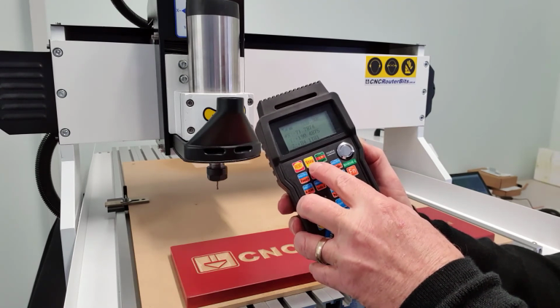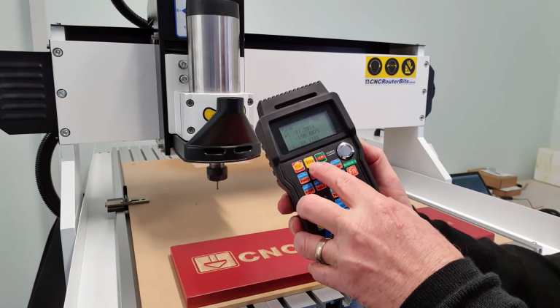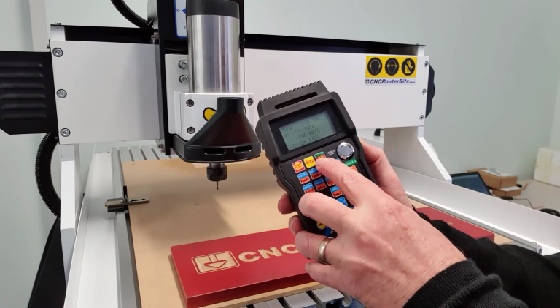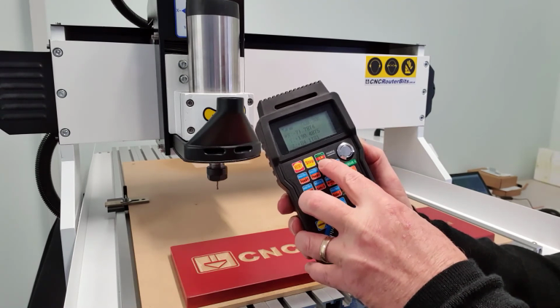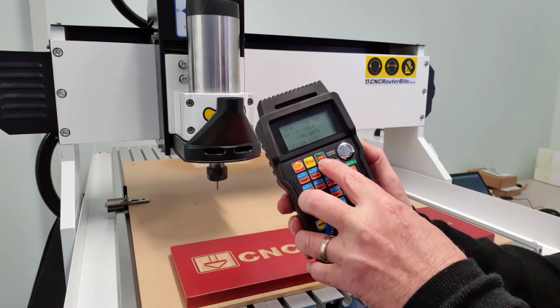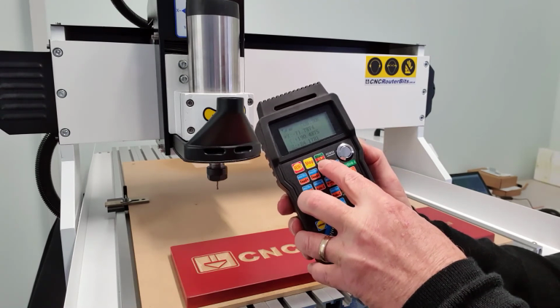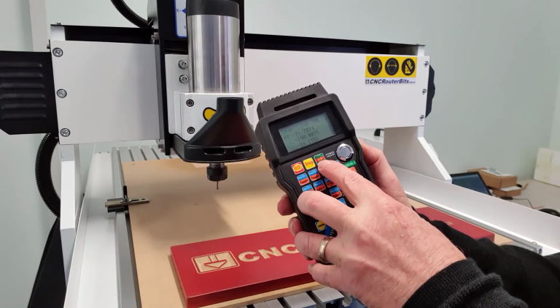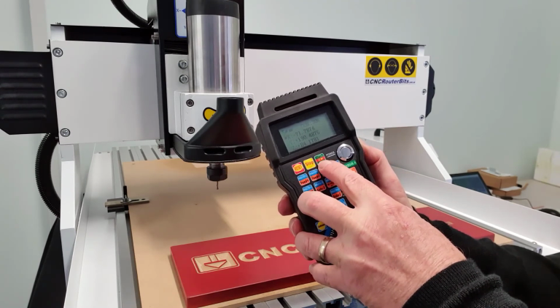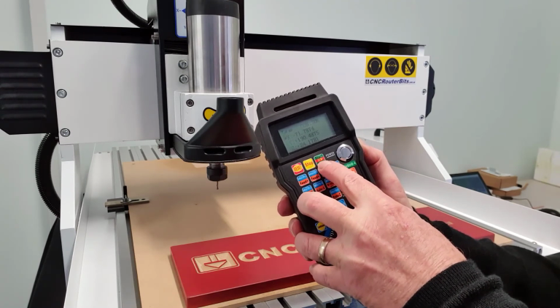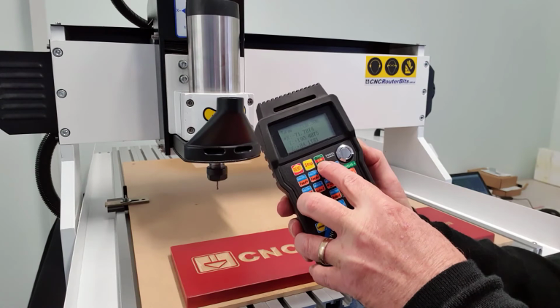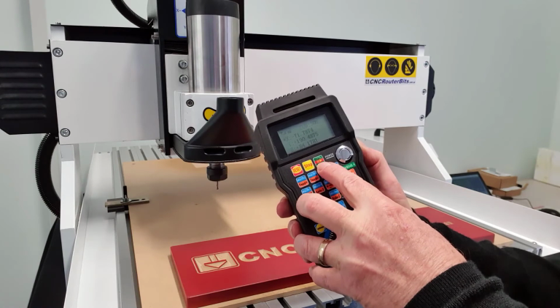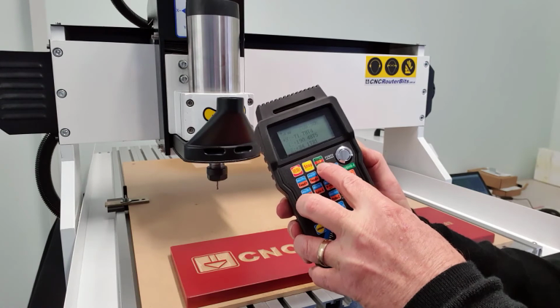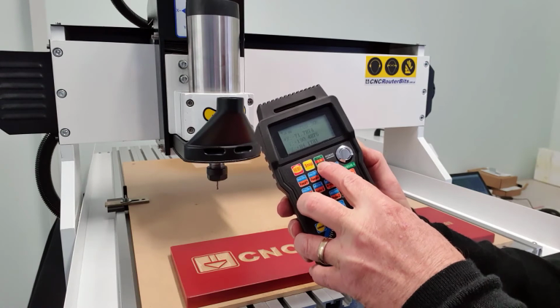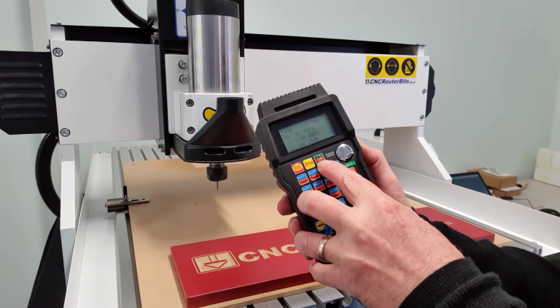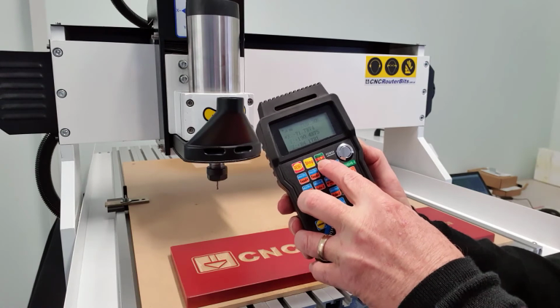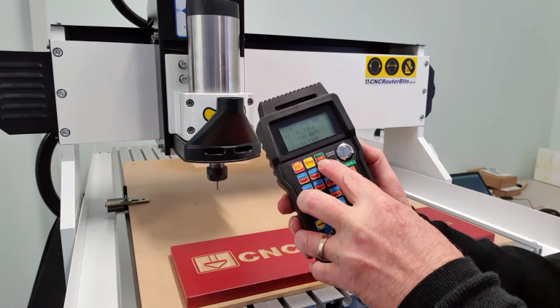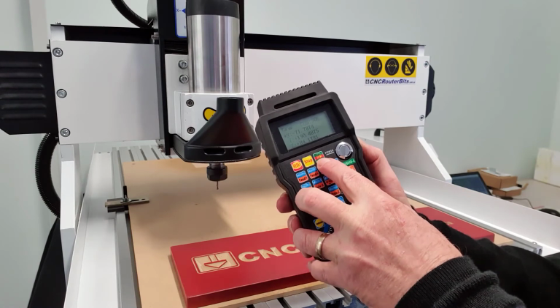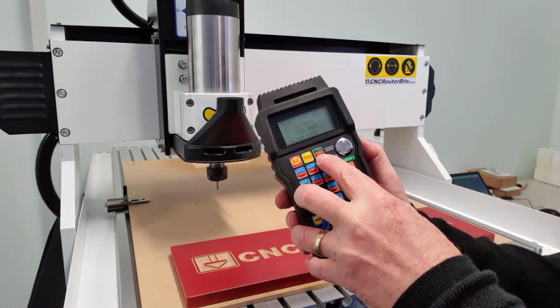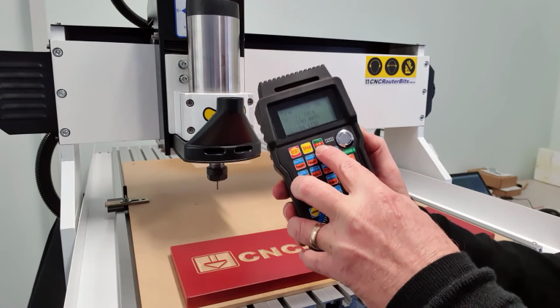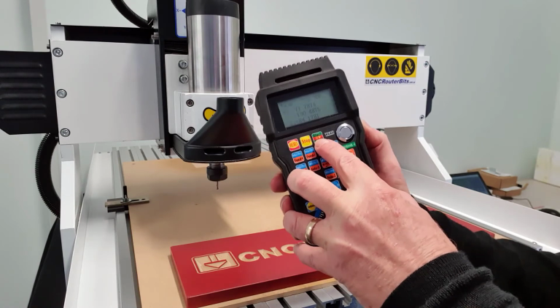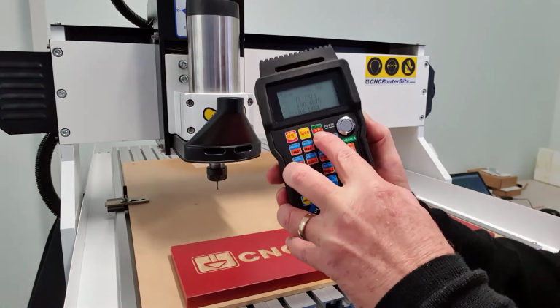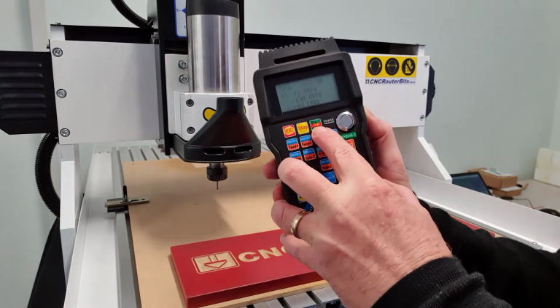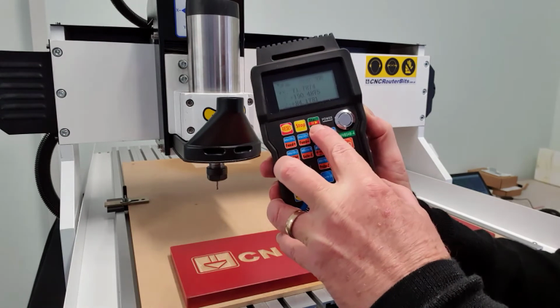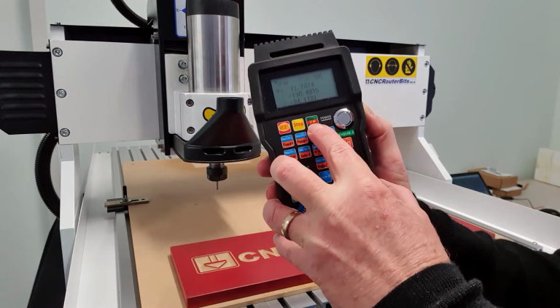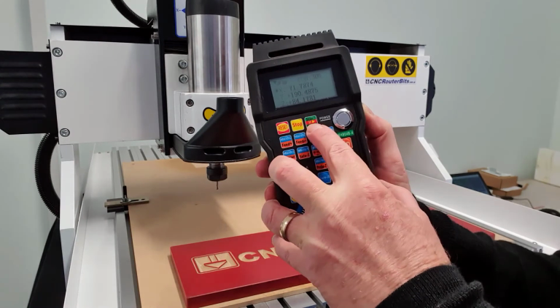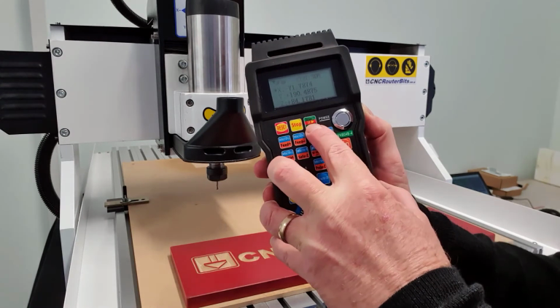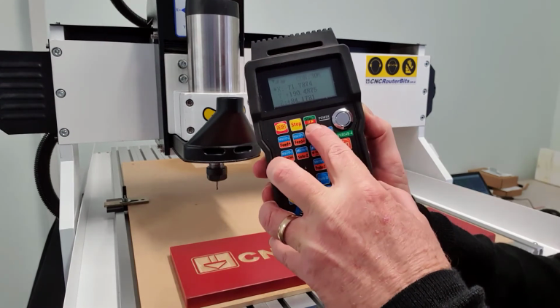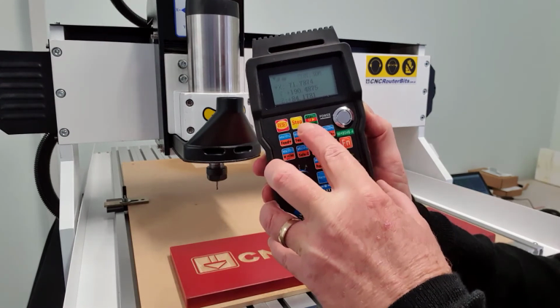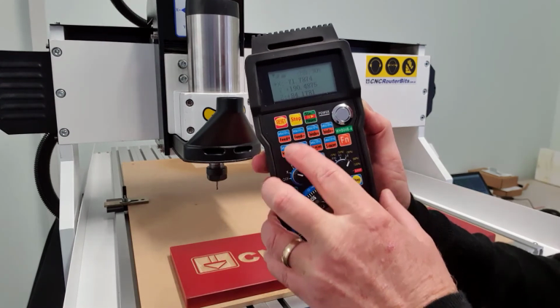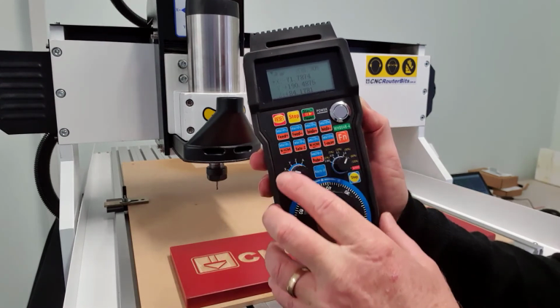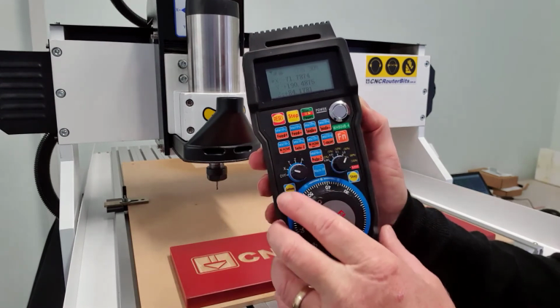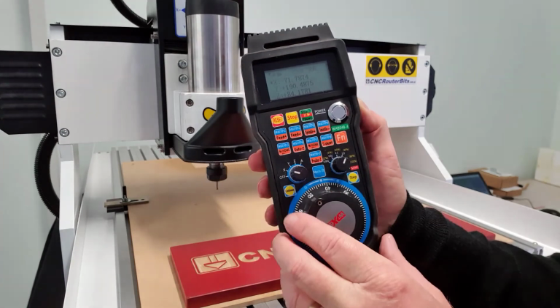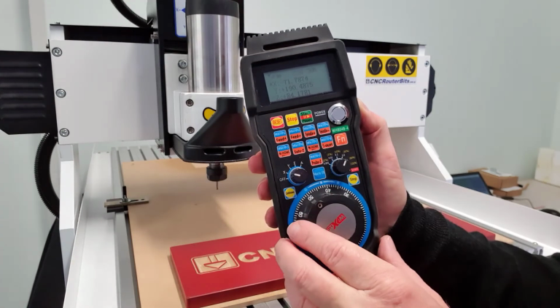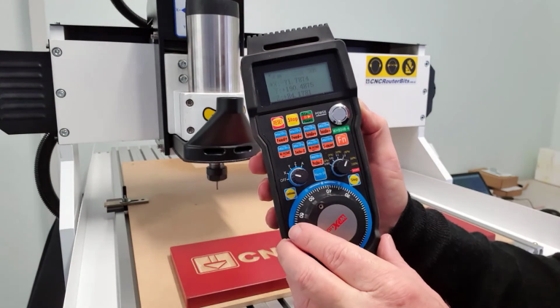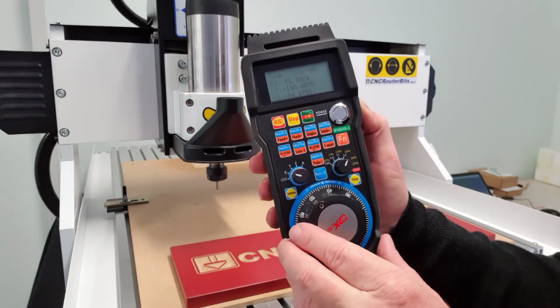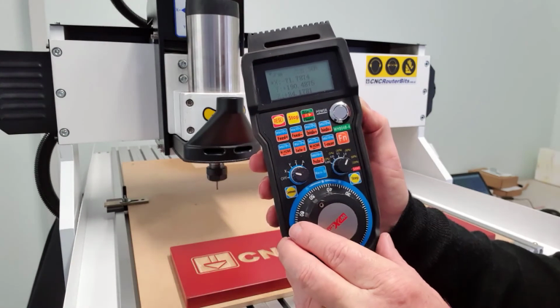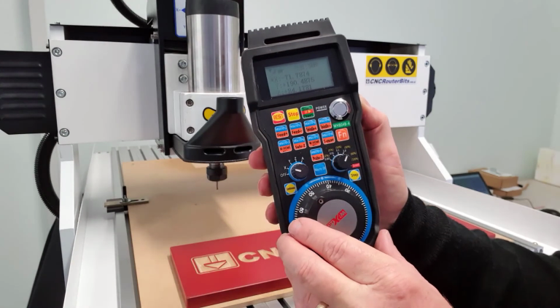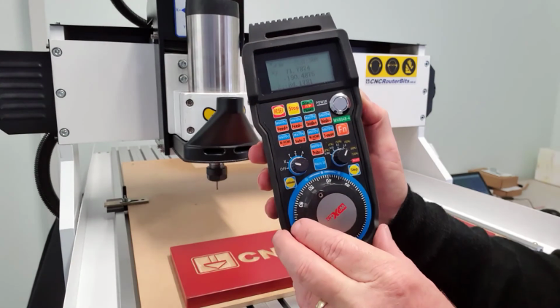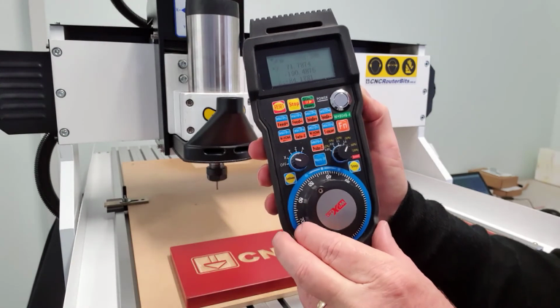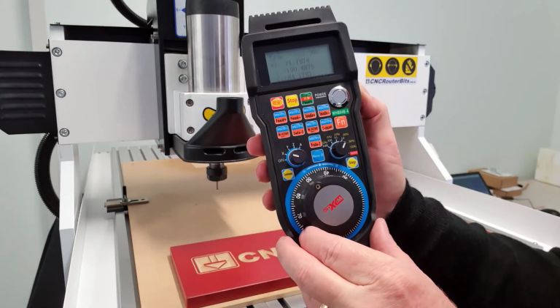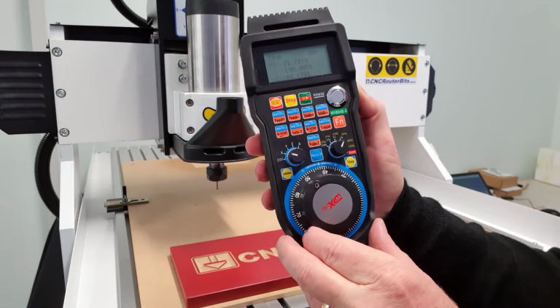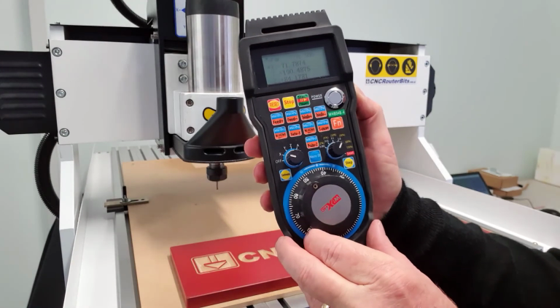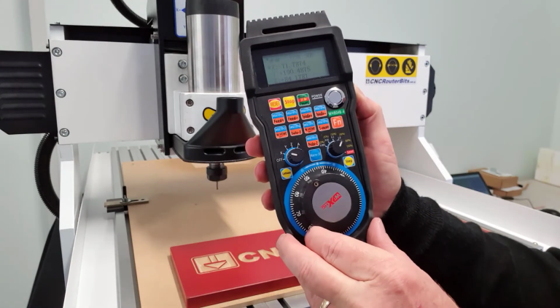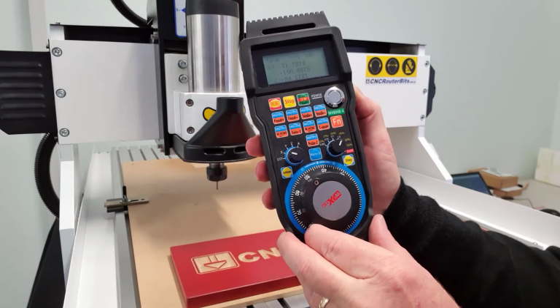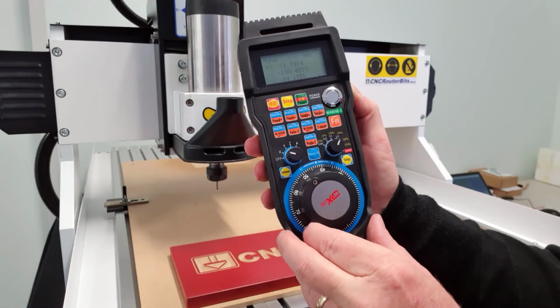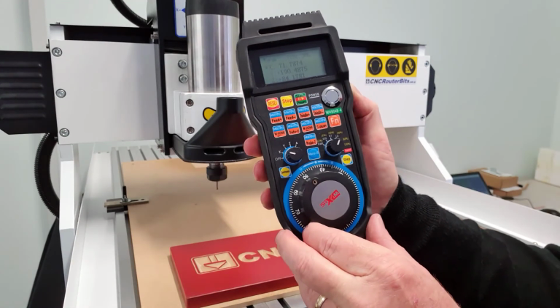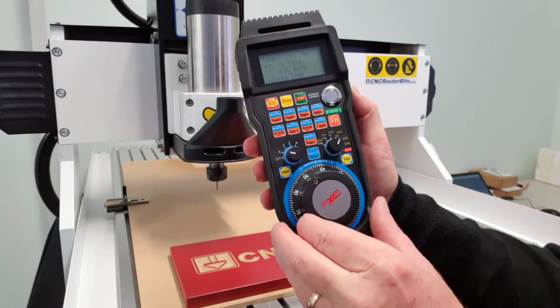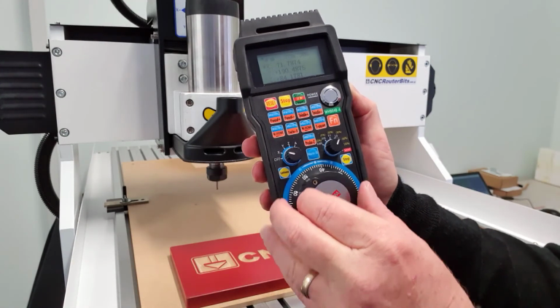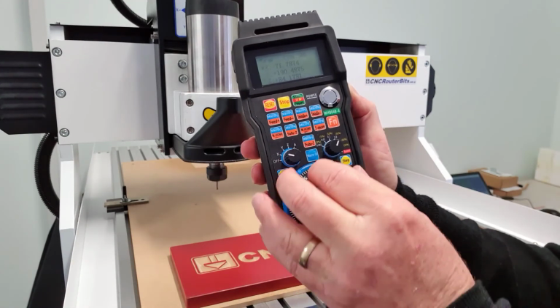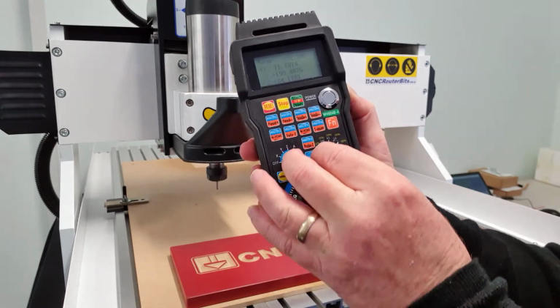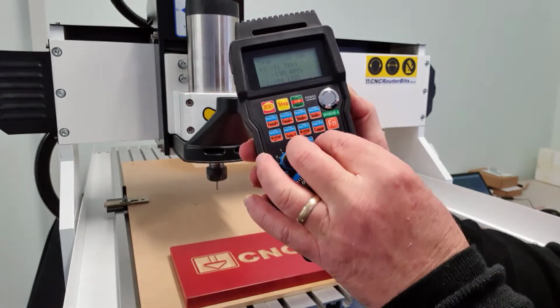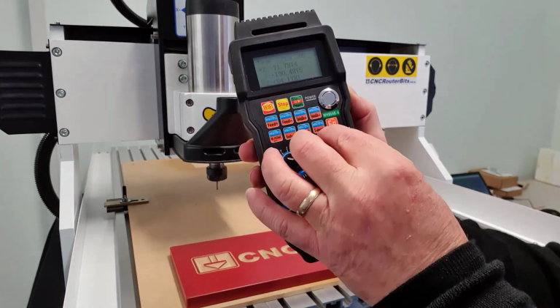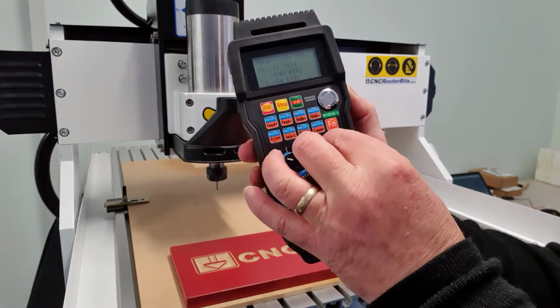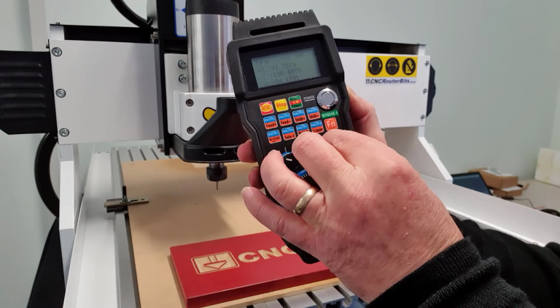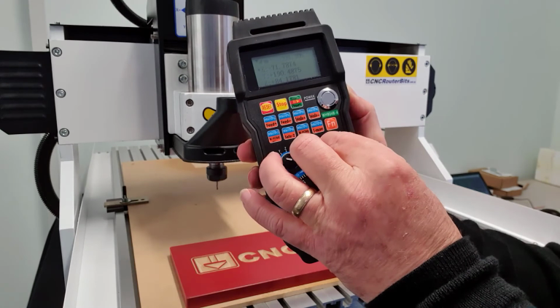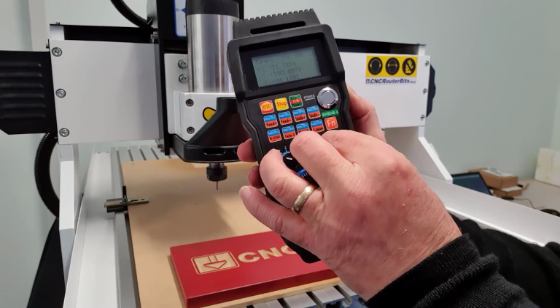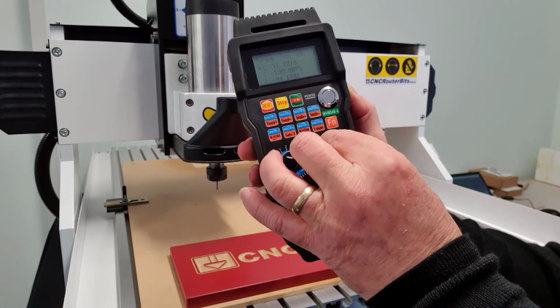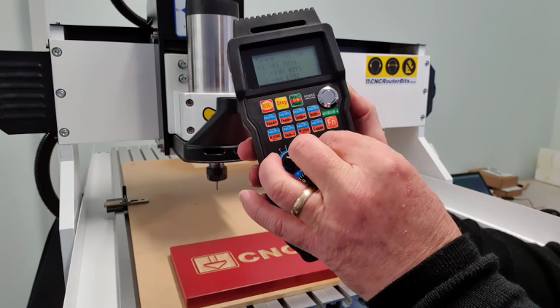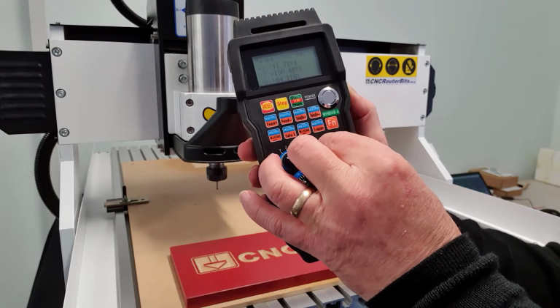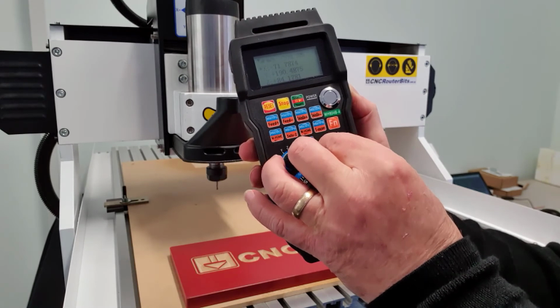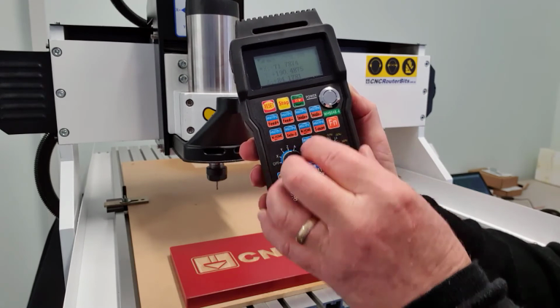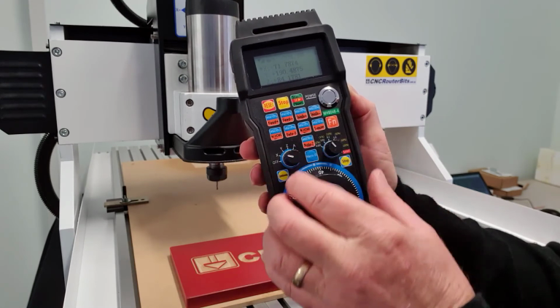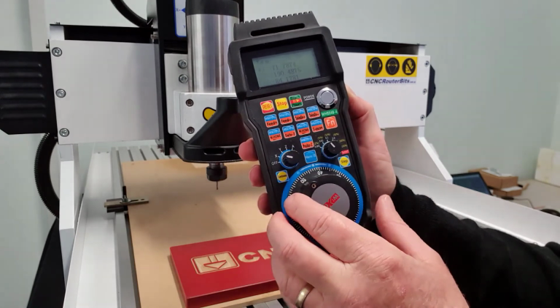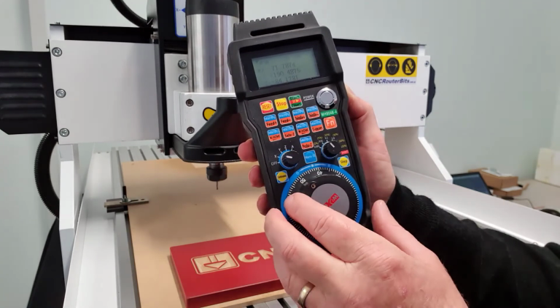The LCD display is easy to read, and shows position in the X, Y, and Z planes, as well as battery and connection status.